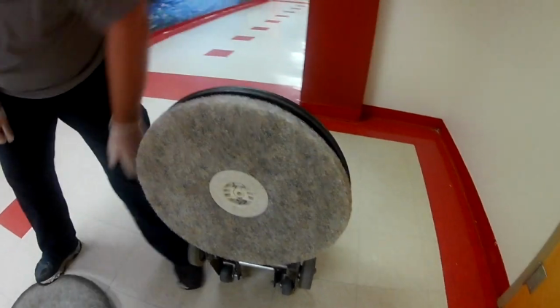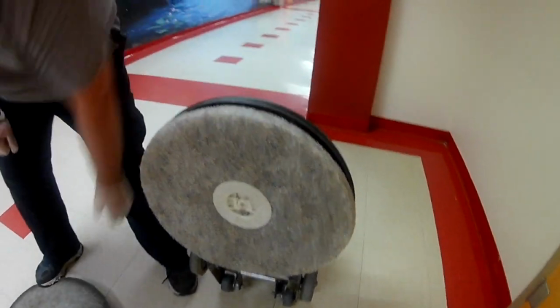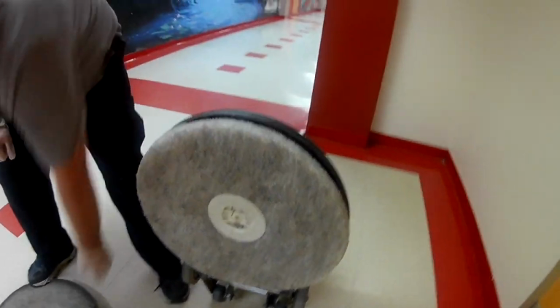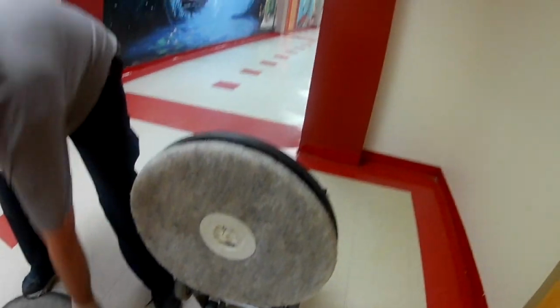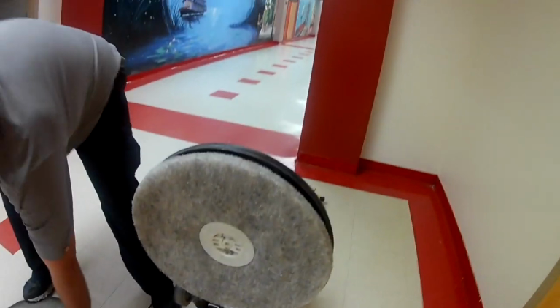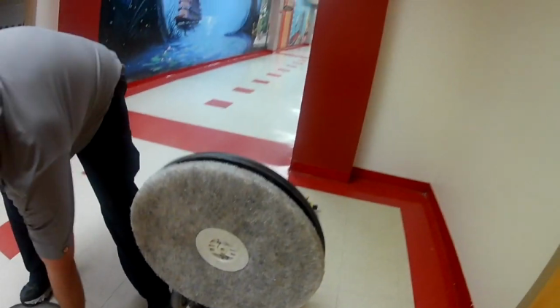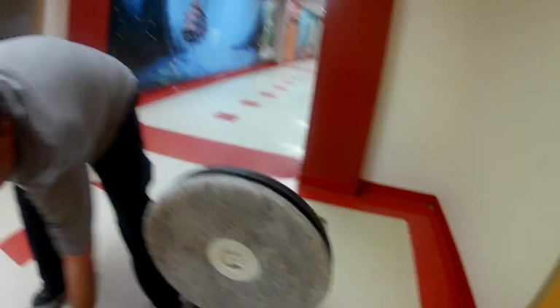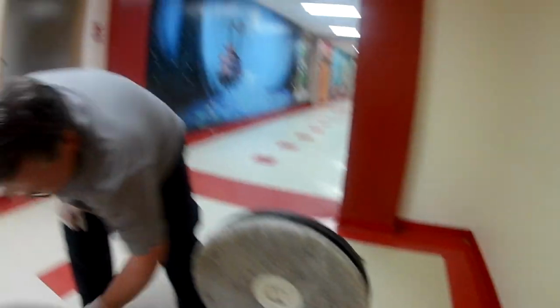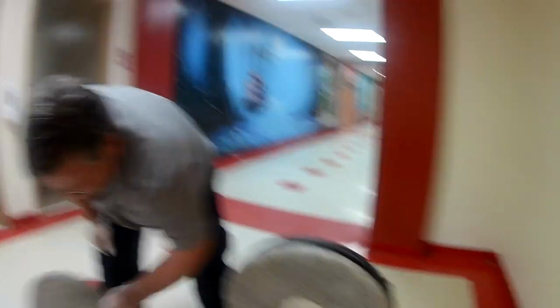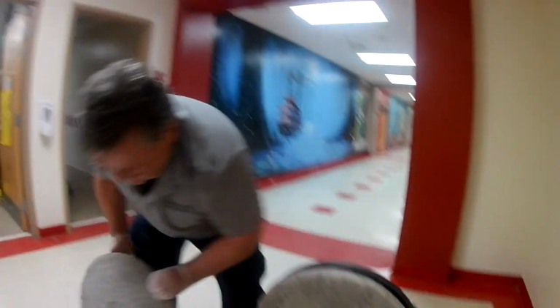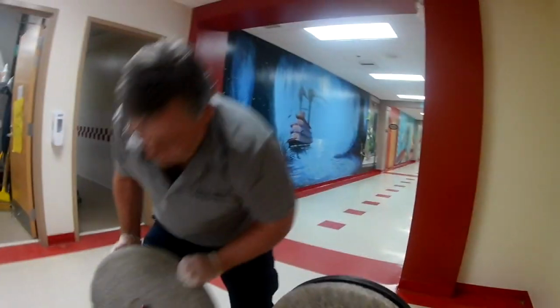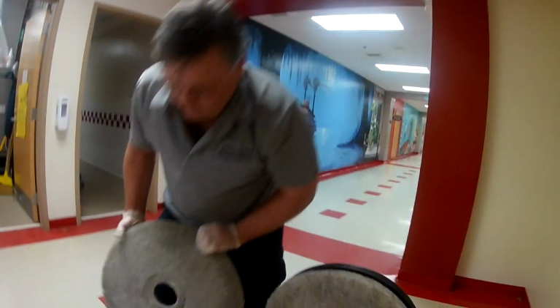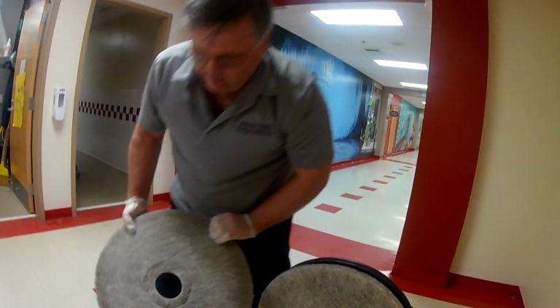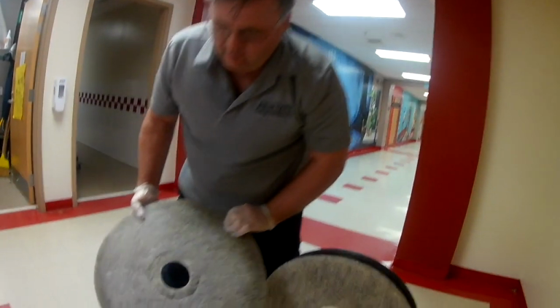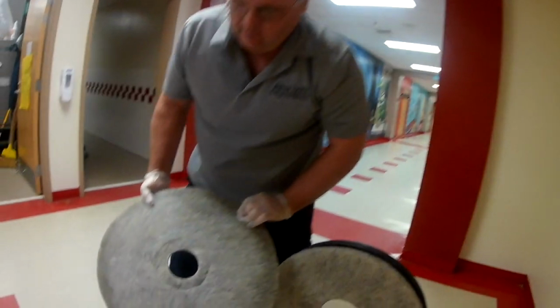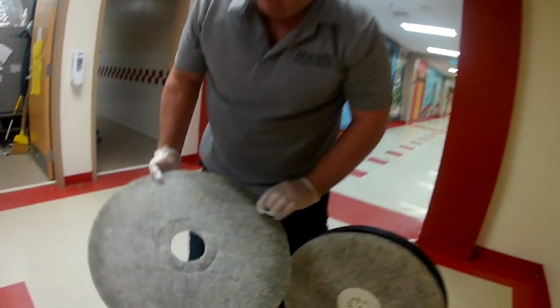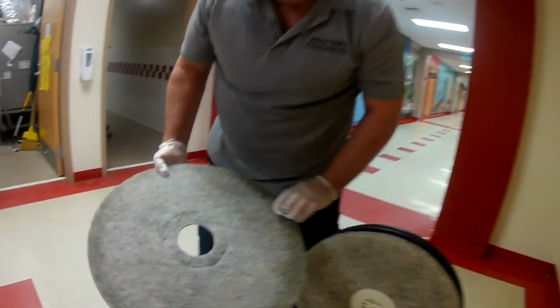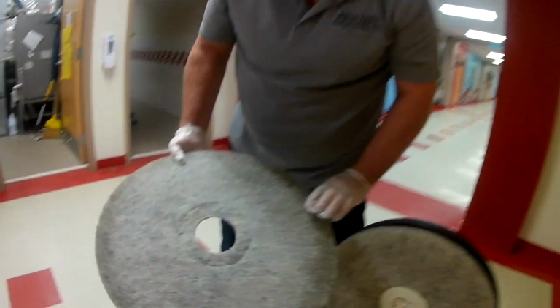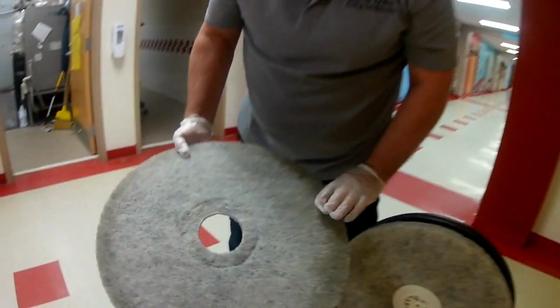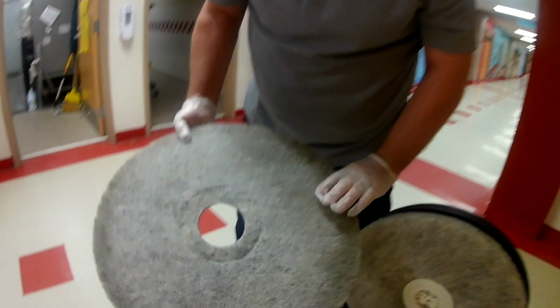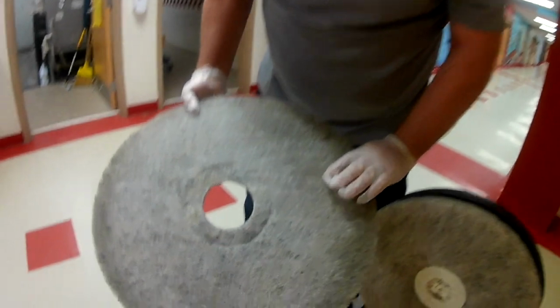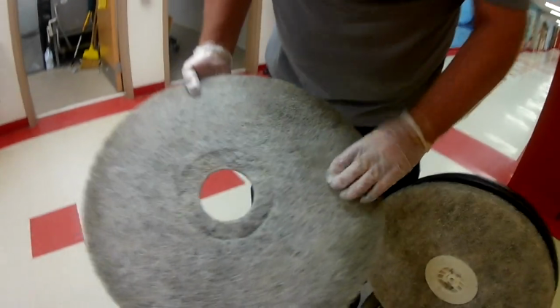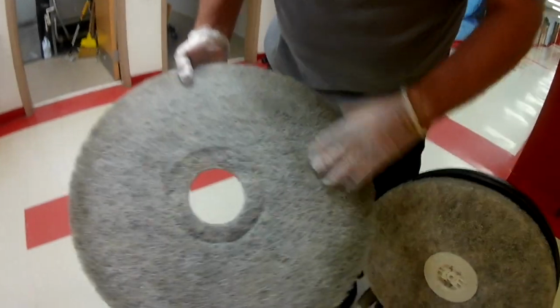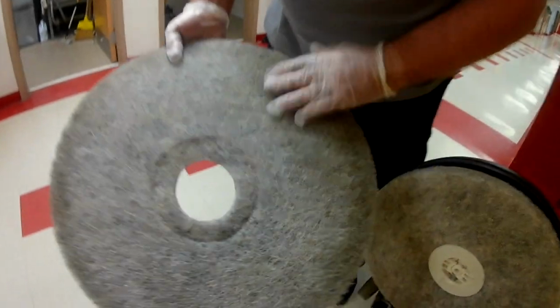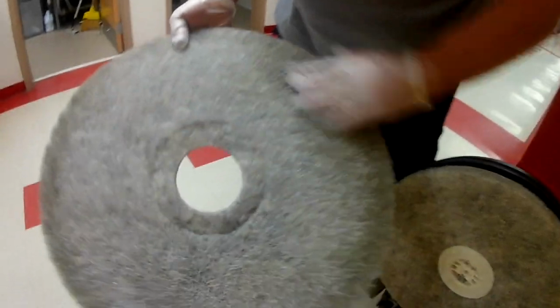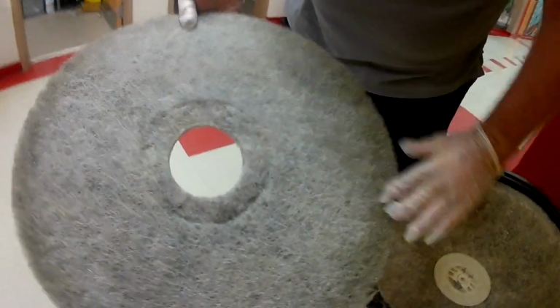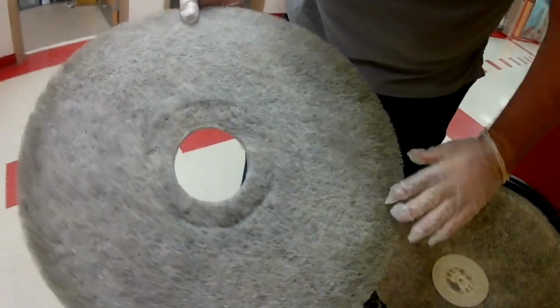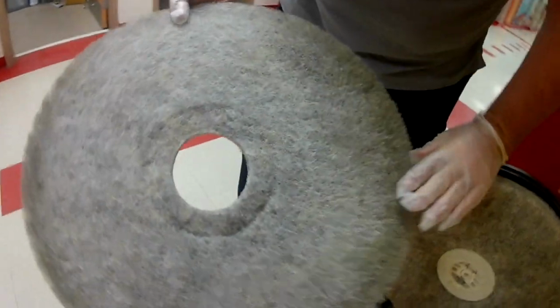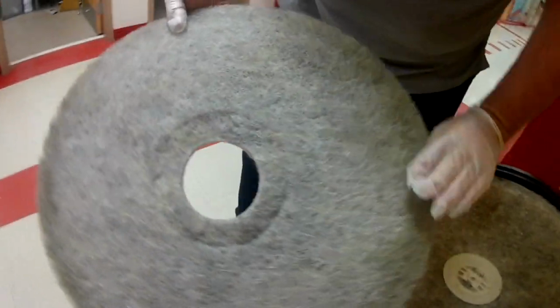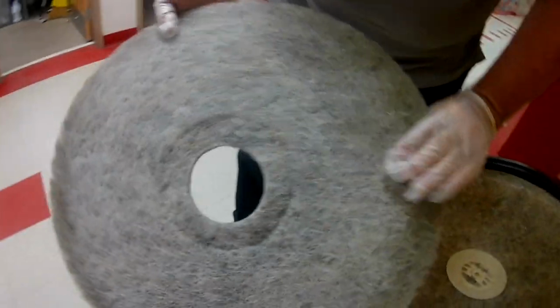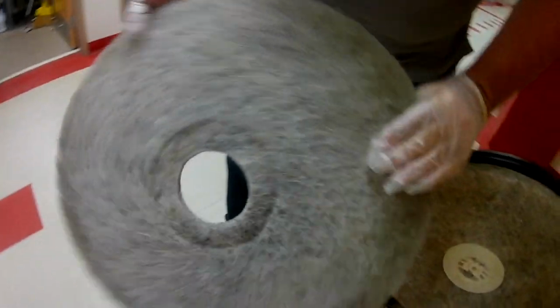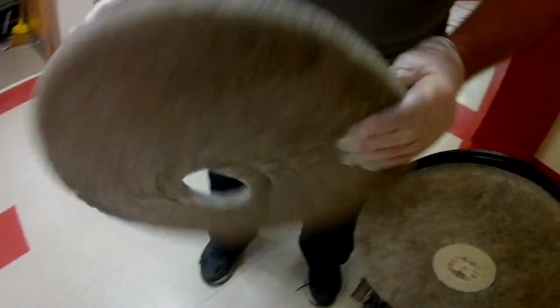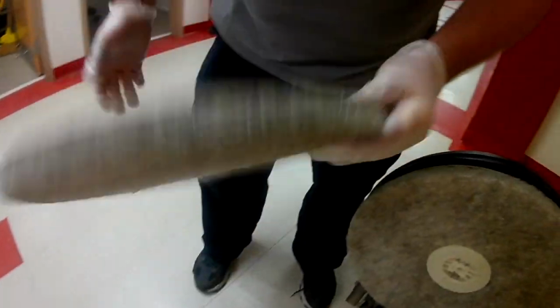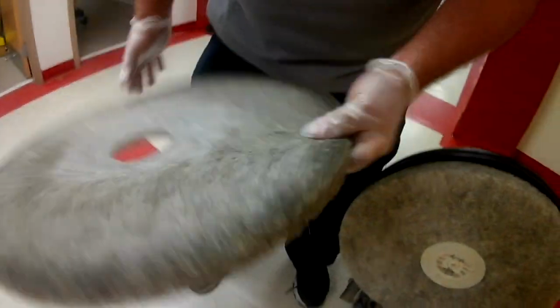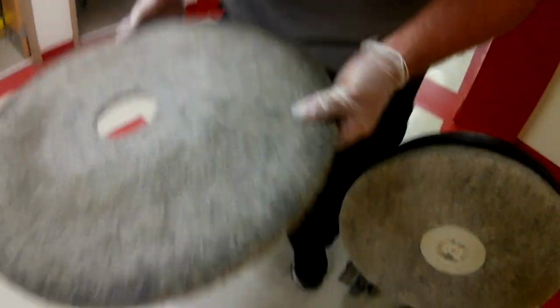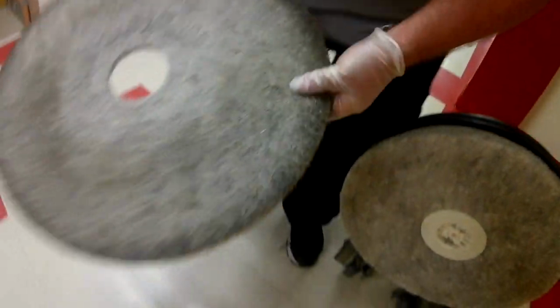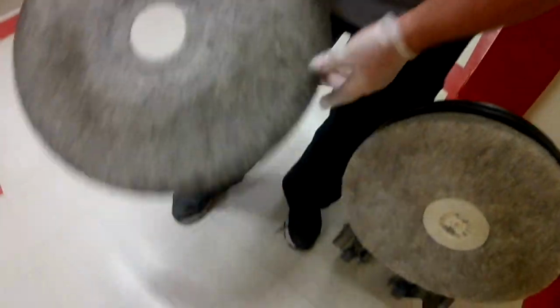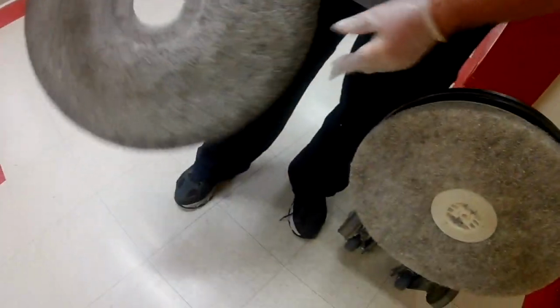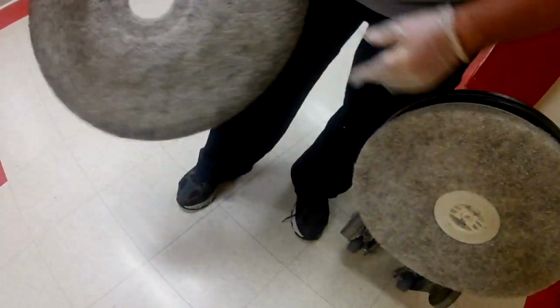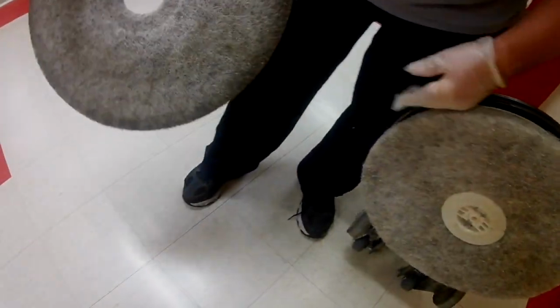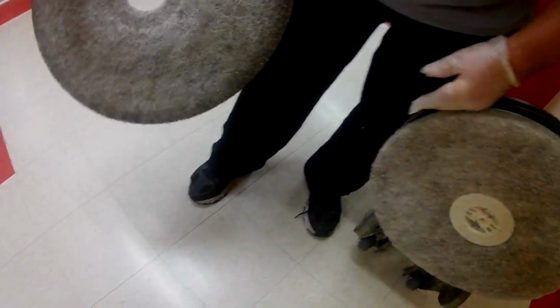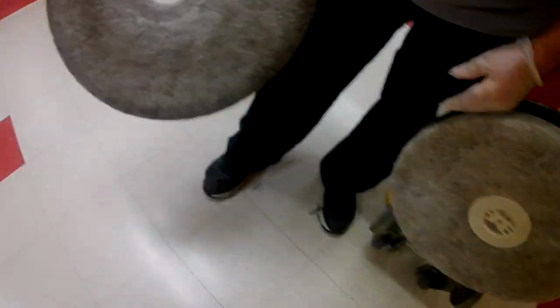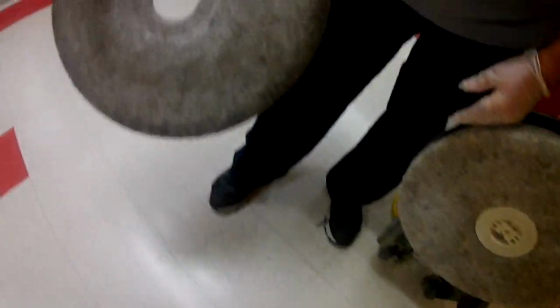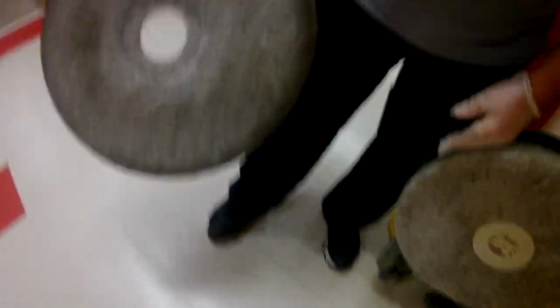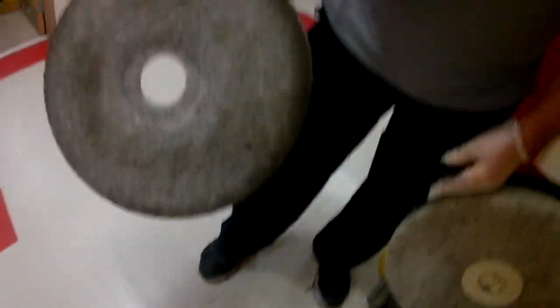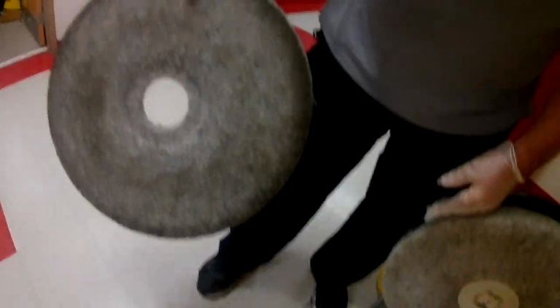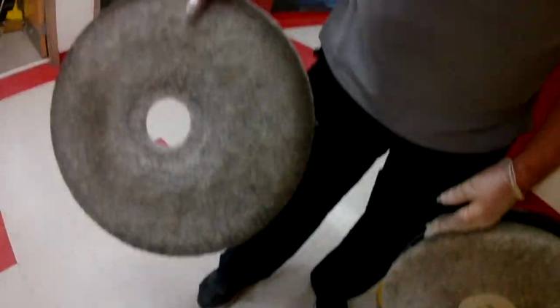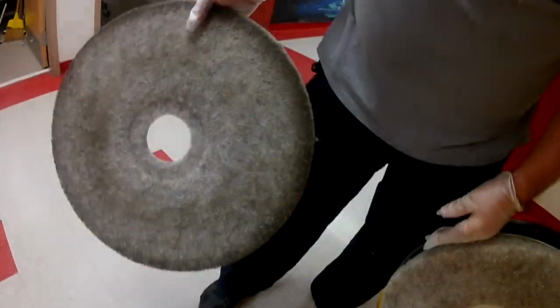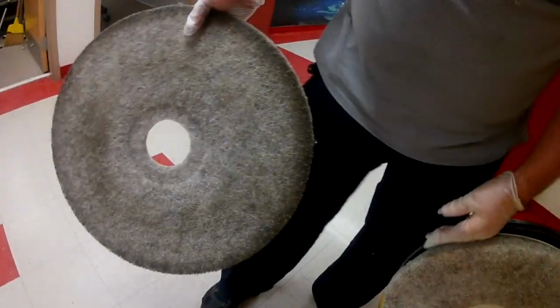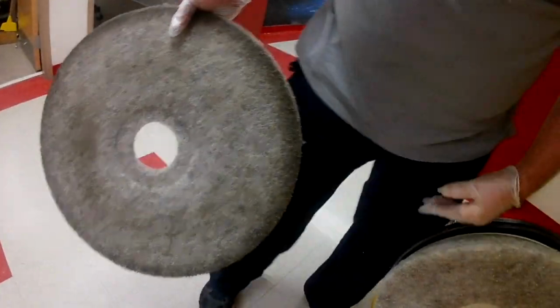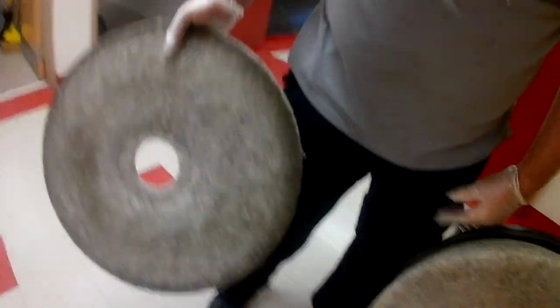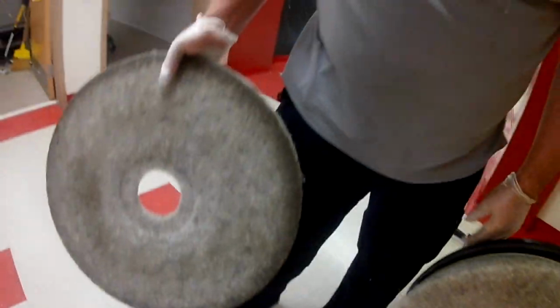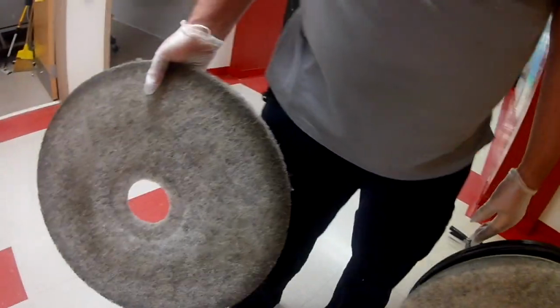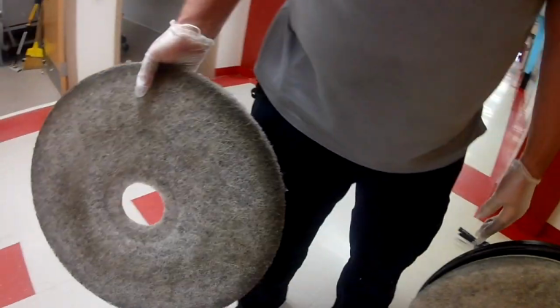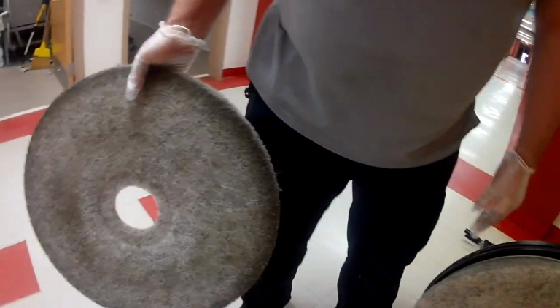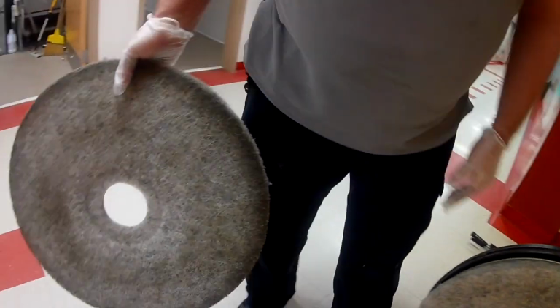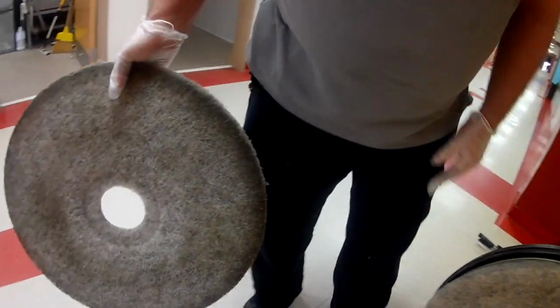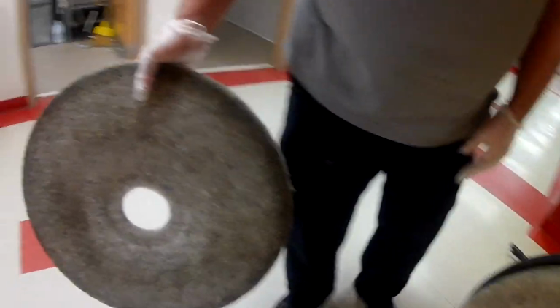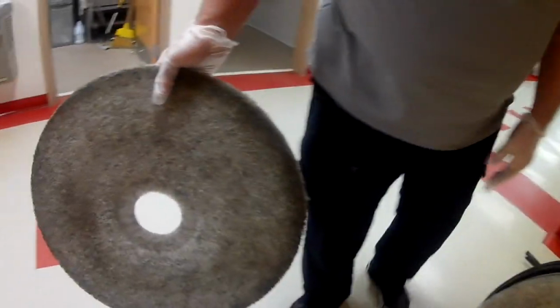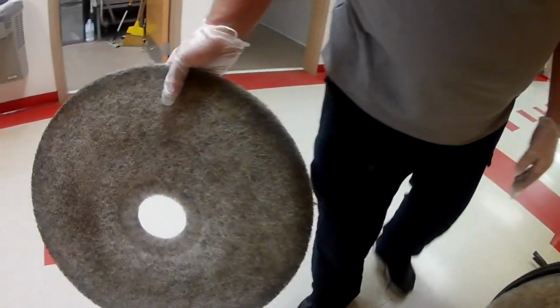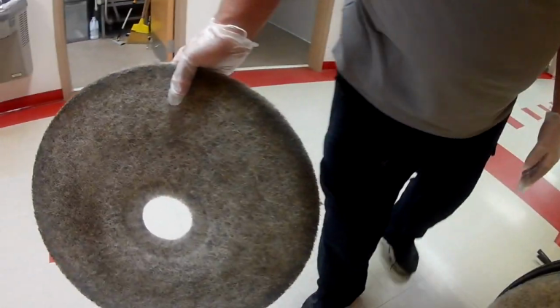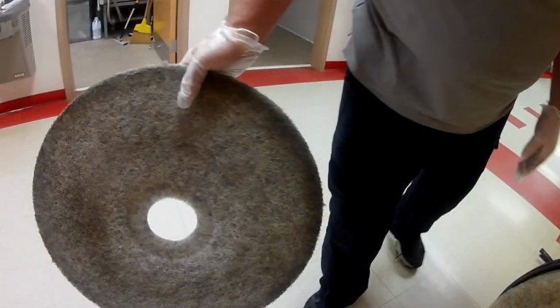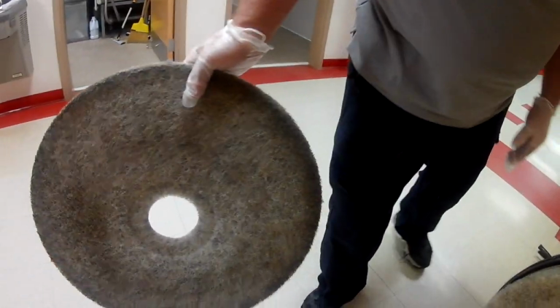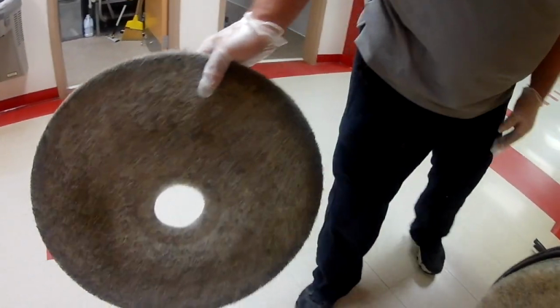You can tell this pad — it's a little bit soiled on this side, but it's very soiled on this side. So let's go buff some floors.